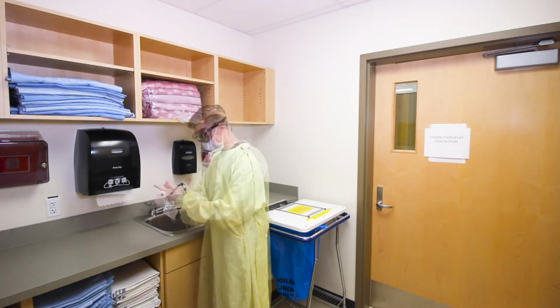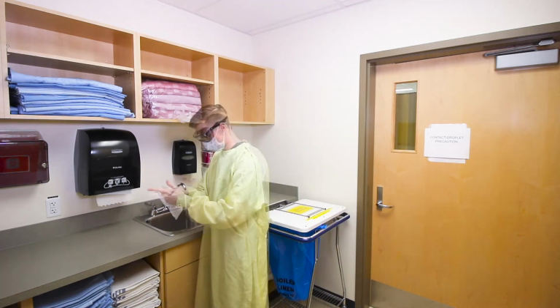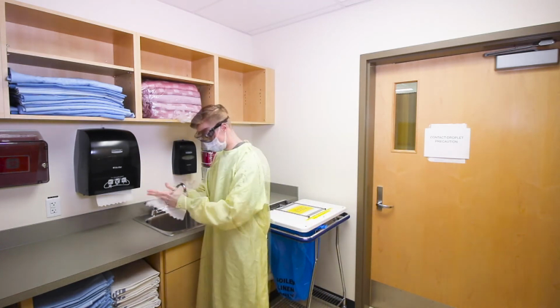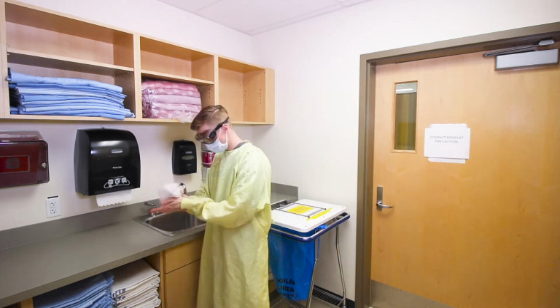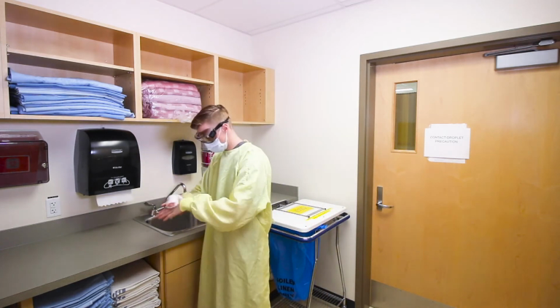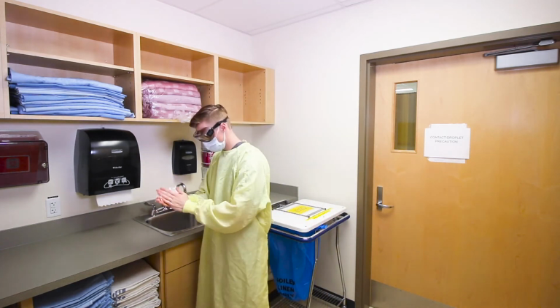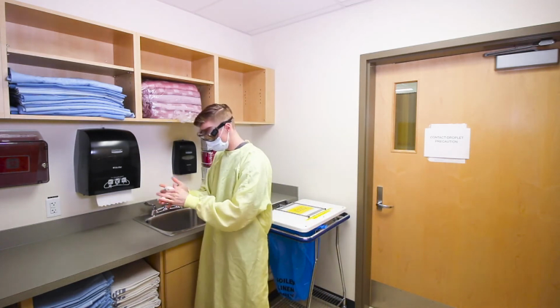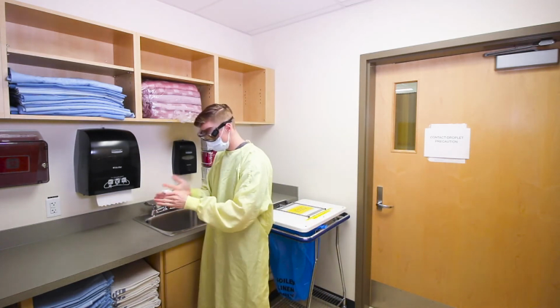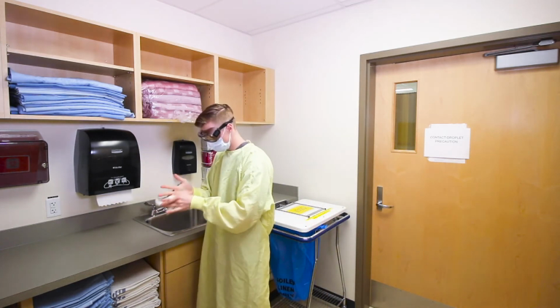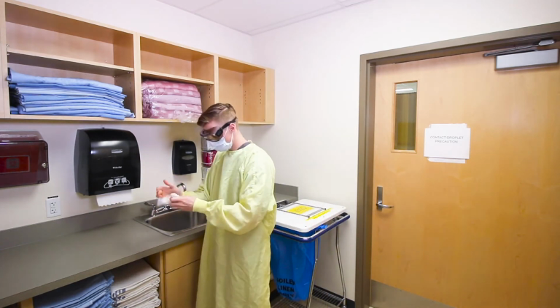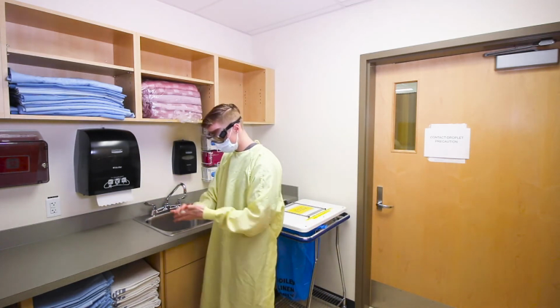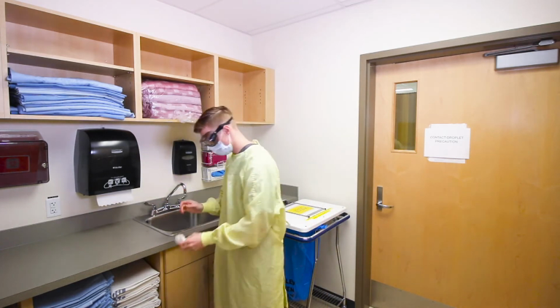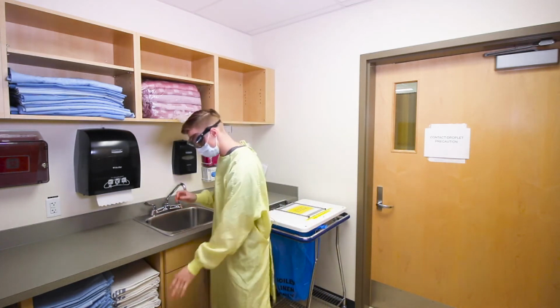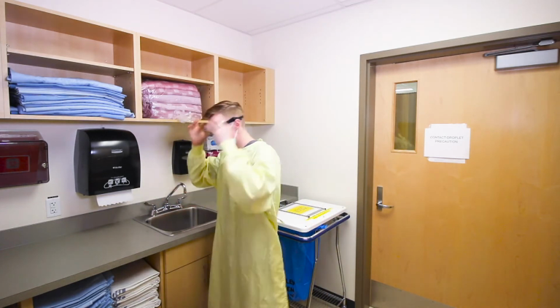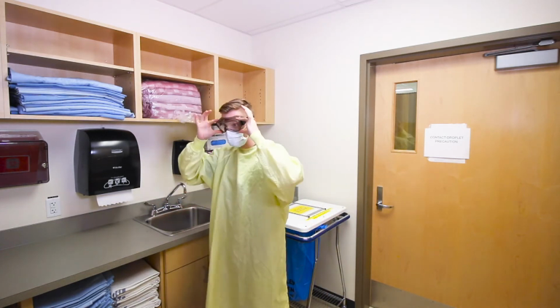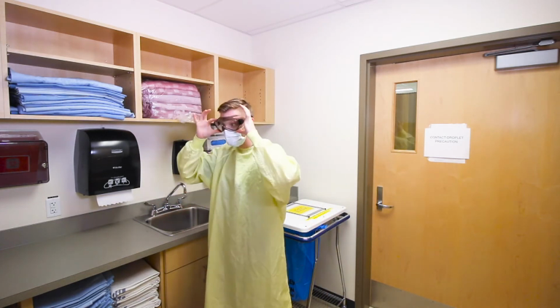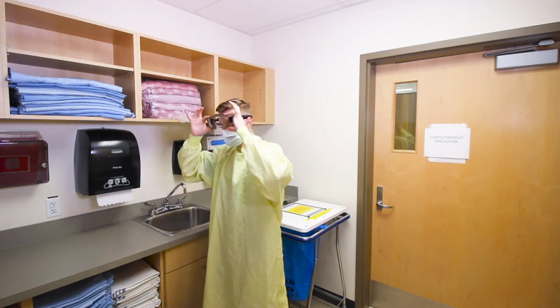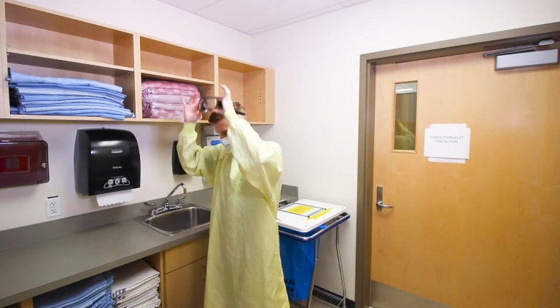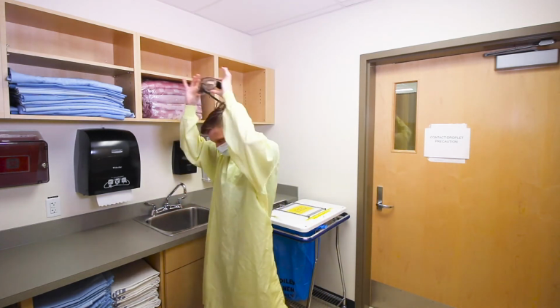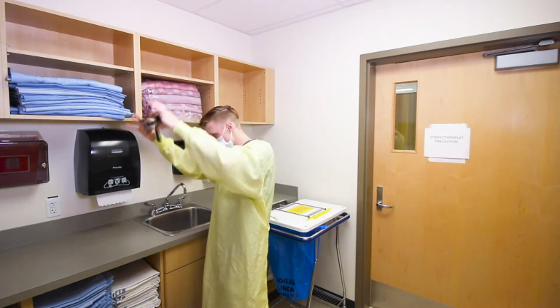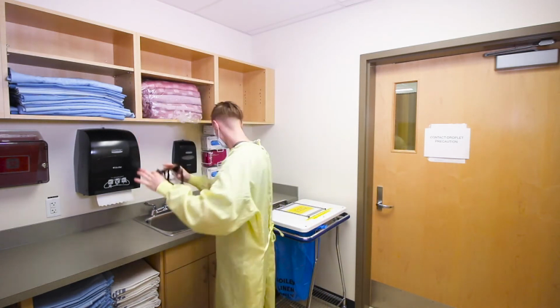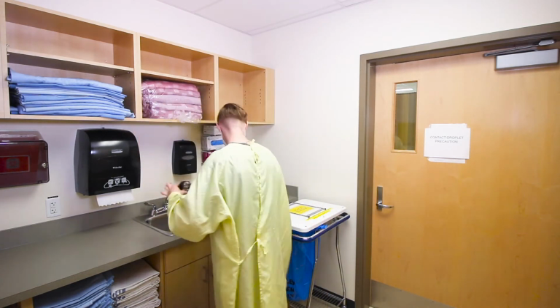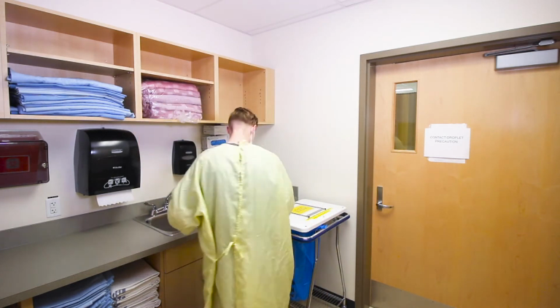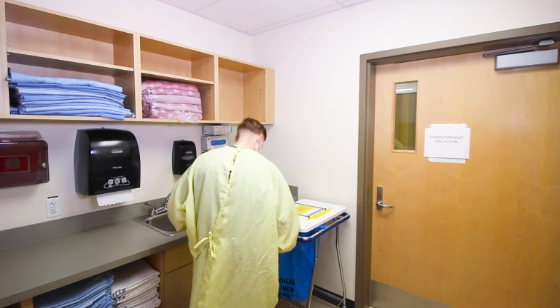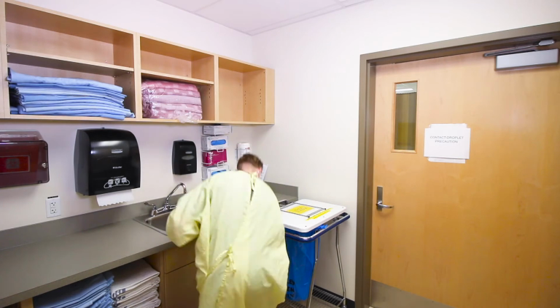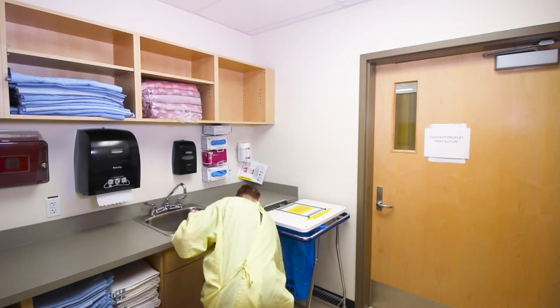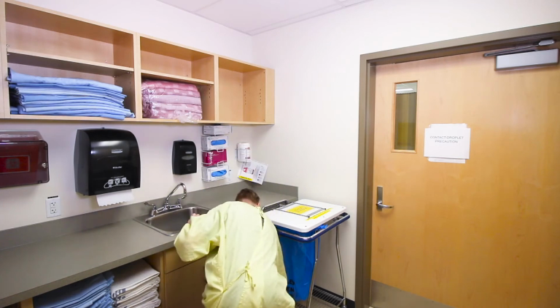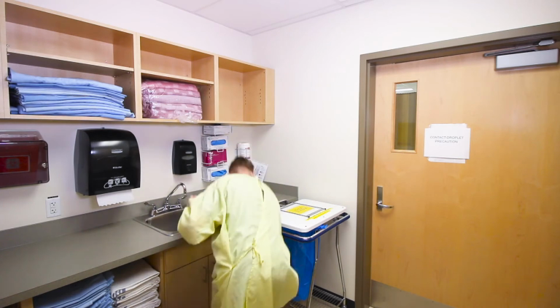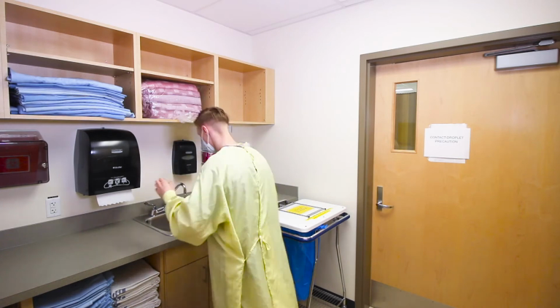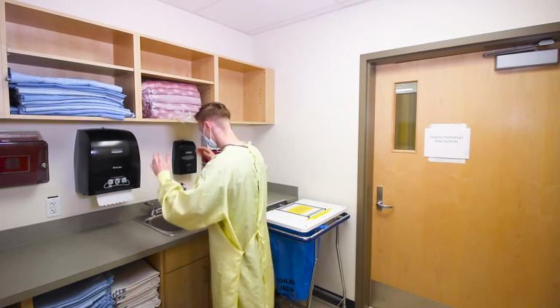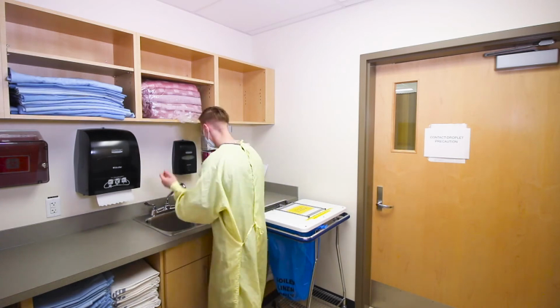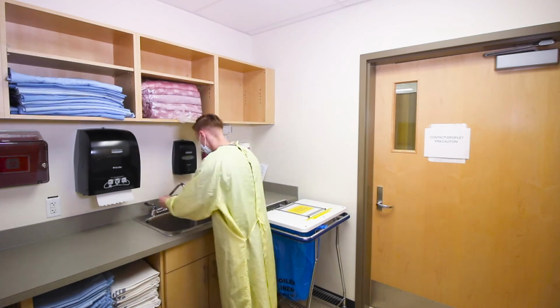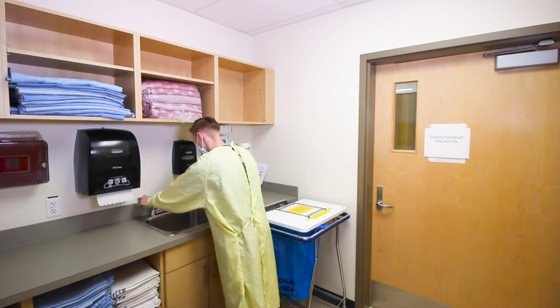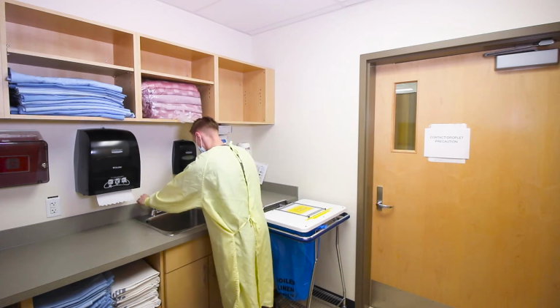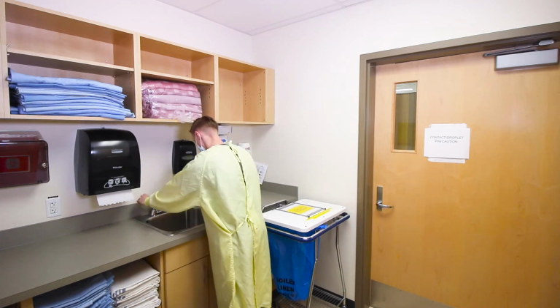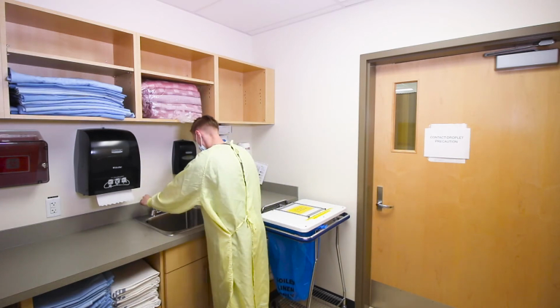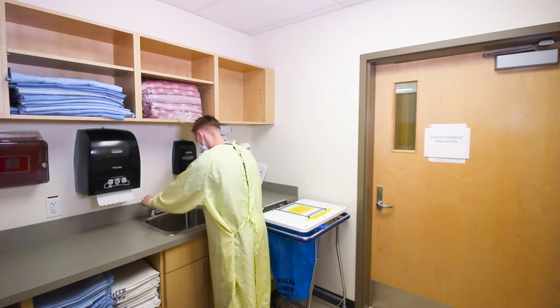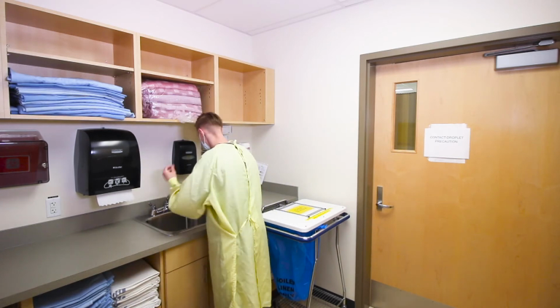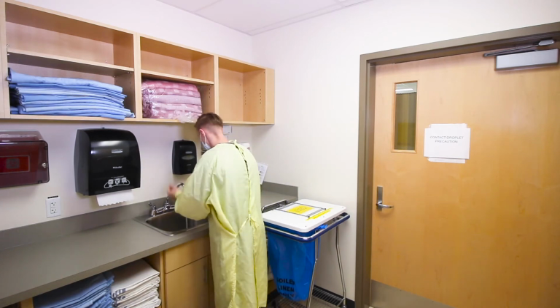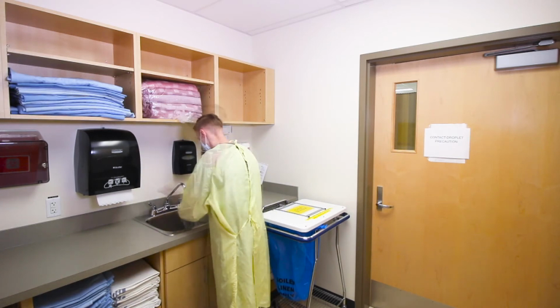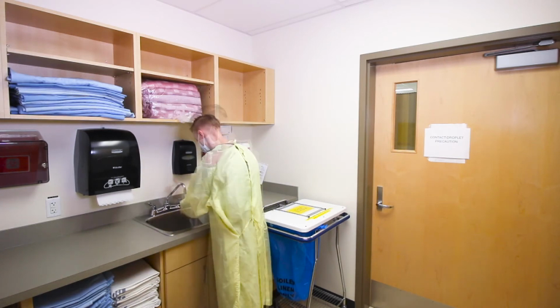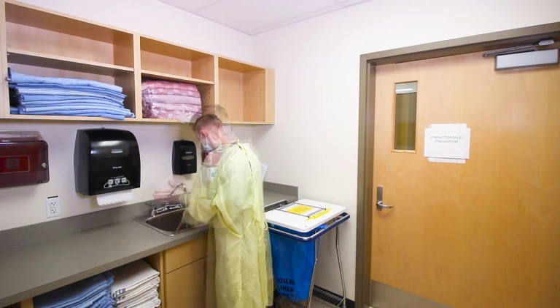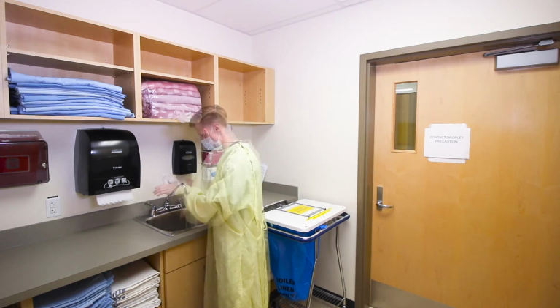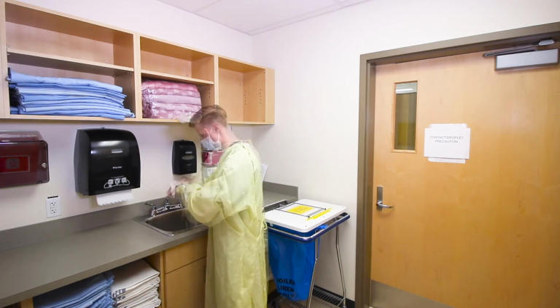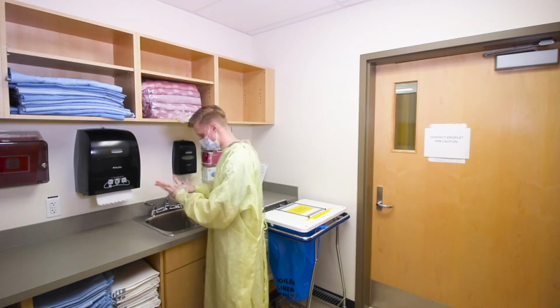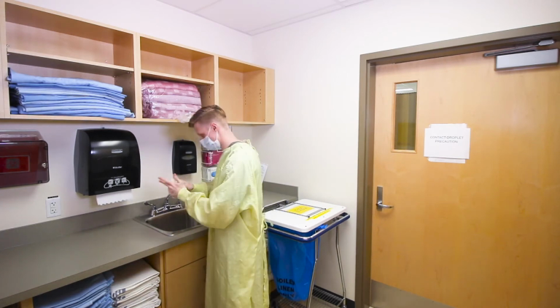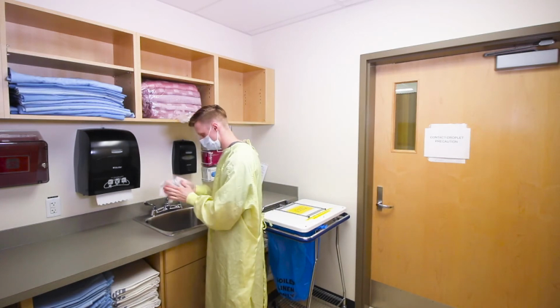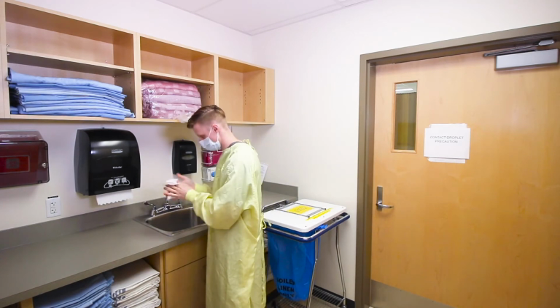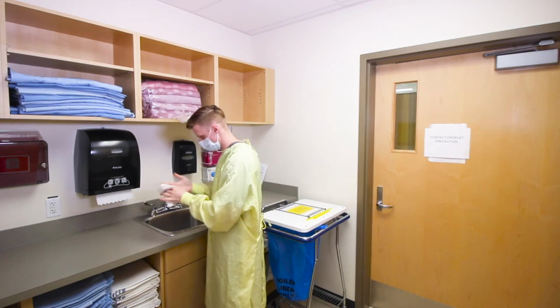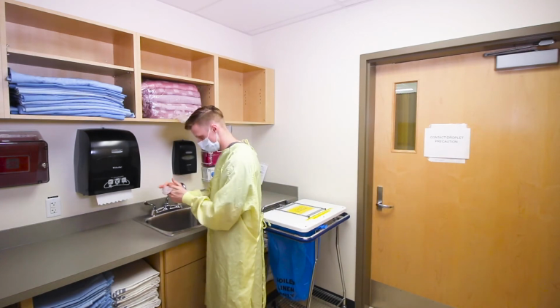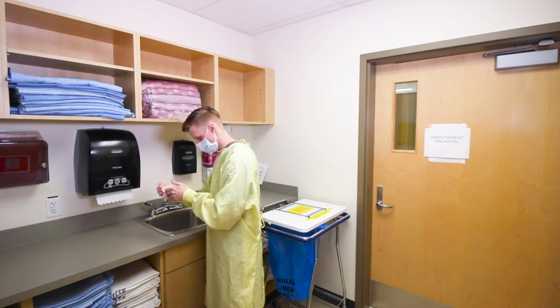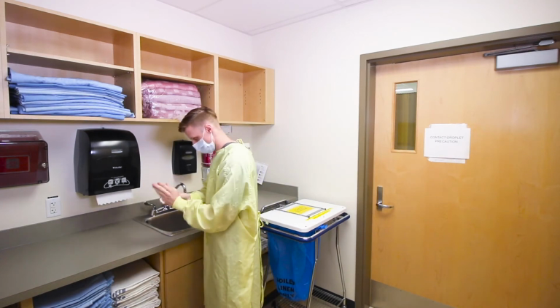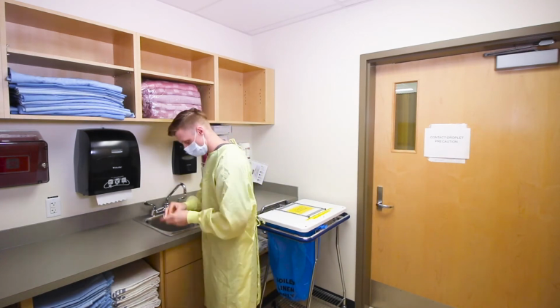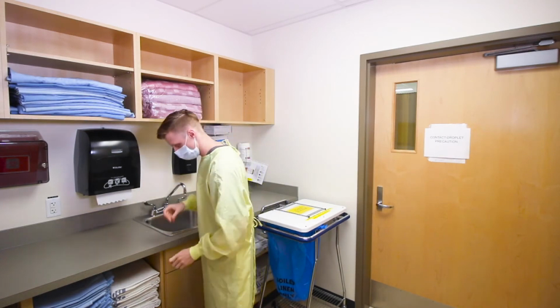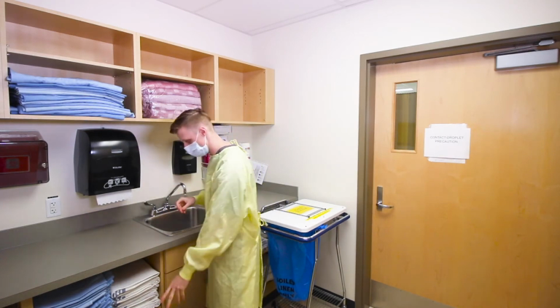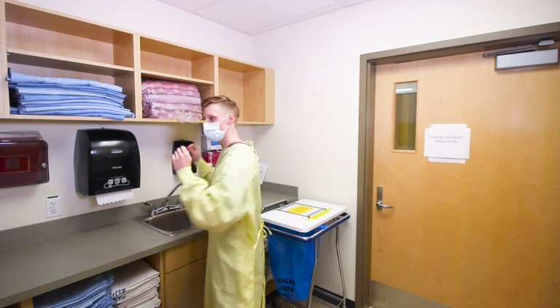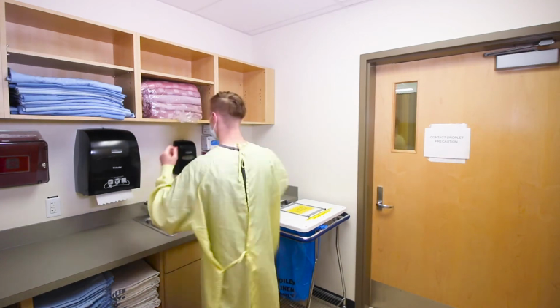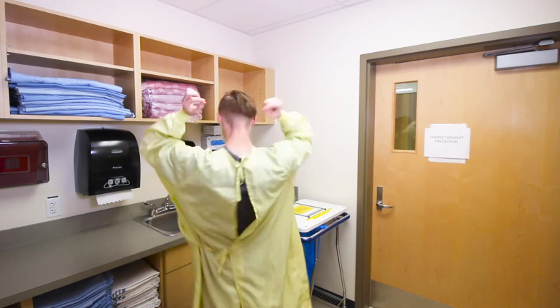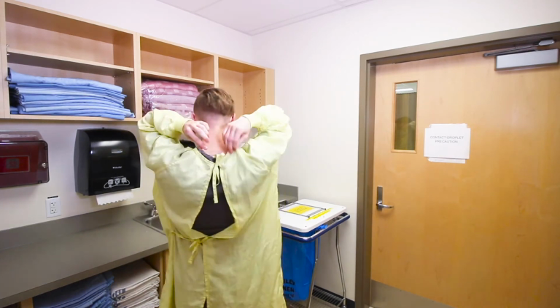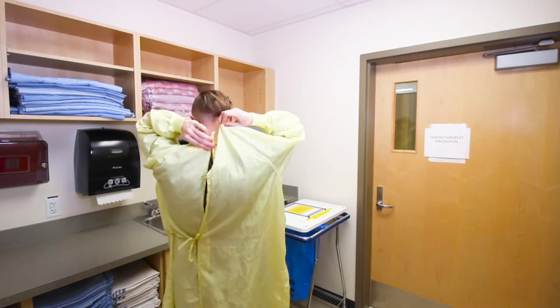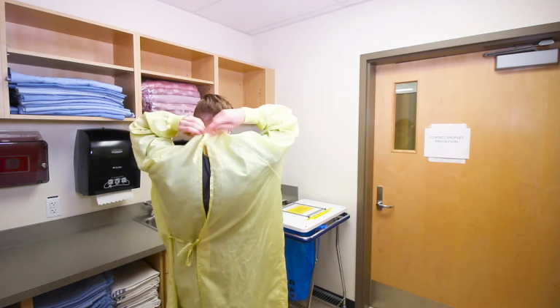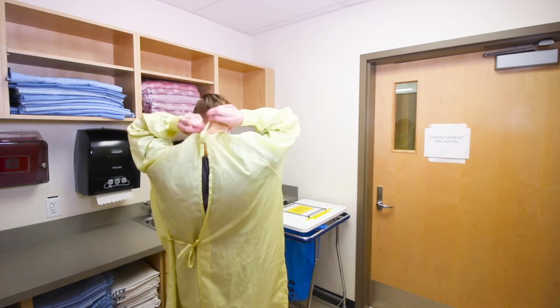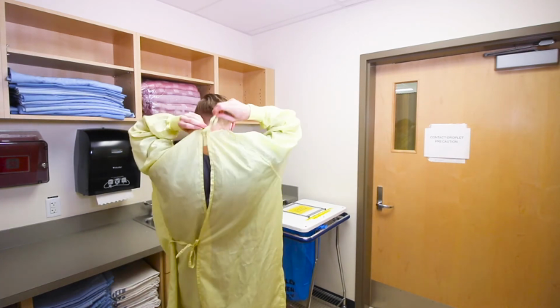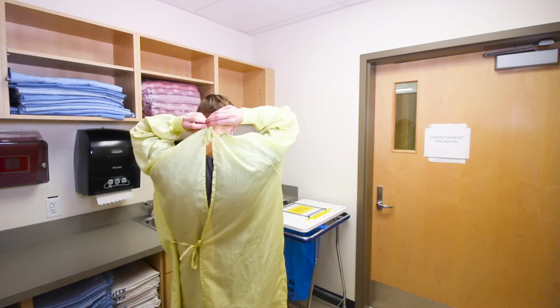Next, remove goggles and set aside for cleaning or sterilizing as per hospital policy. Then perform hand hygiene.